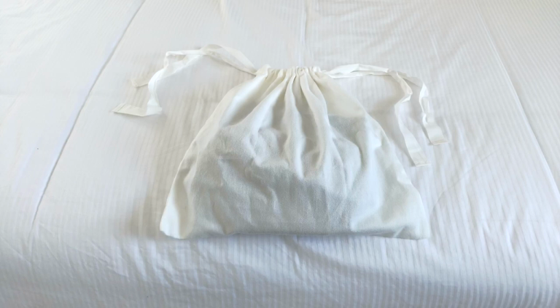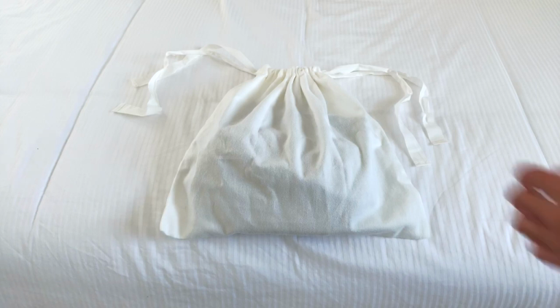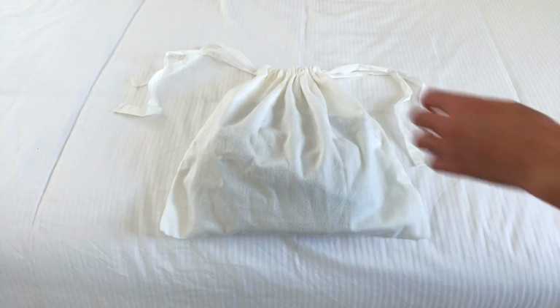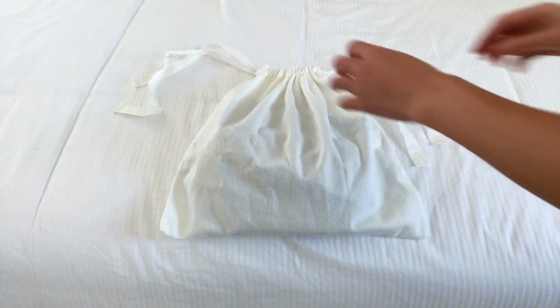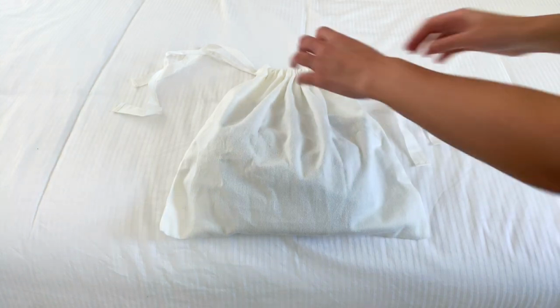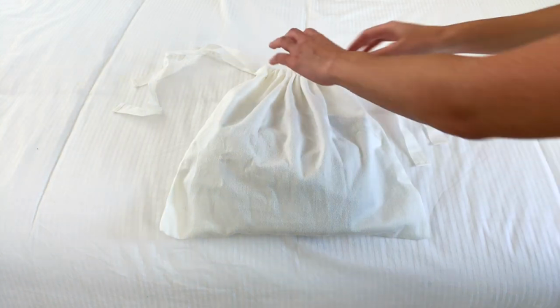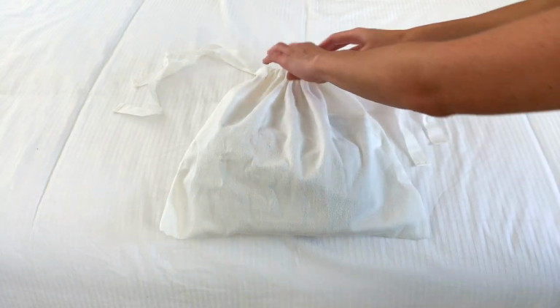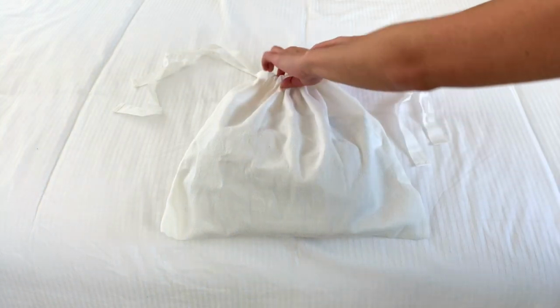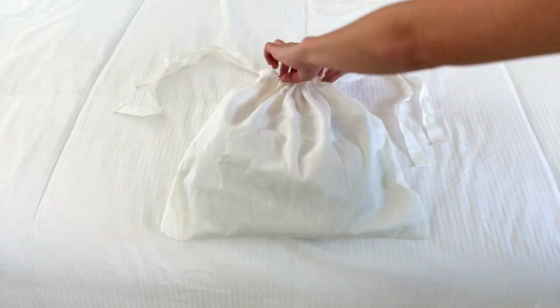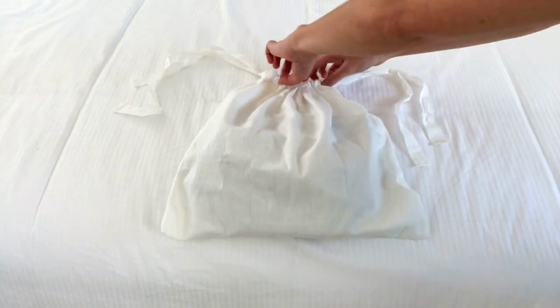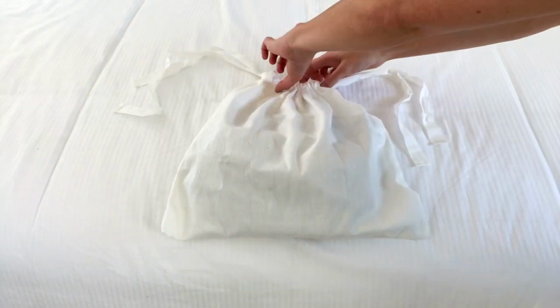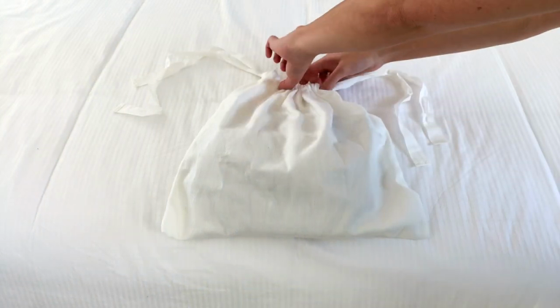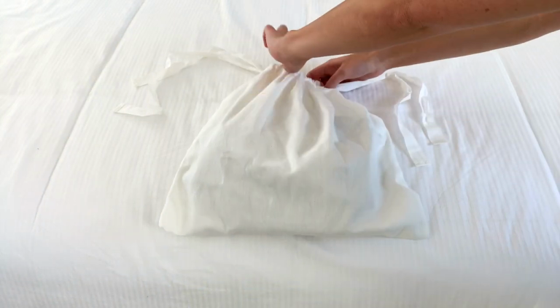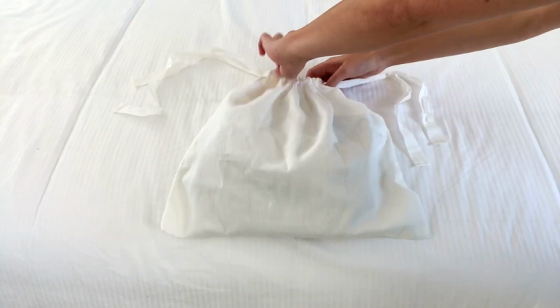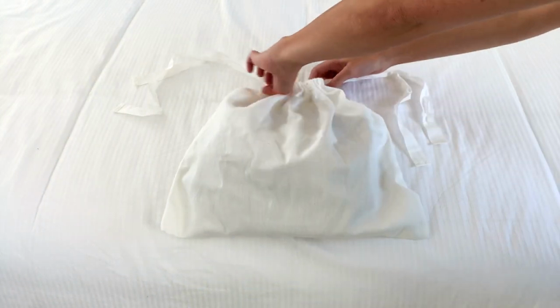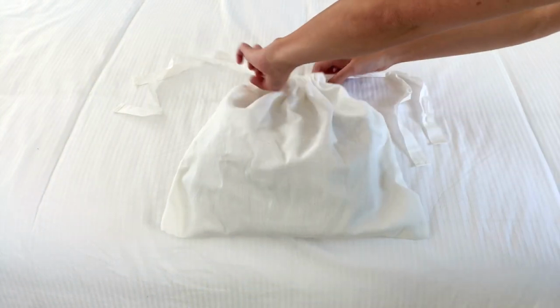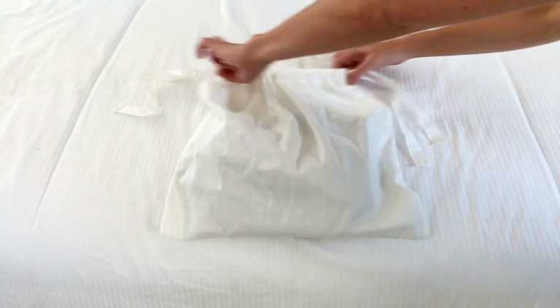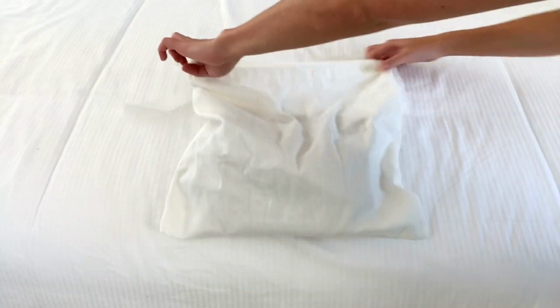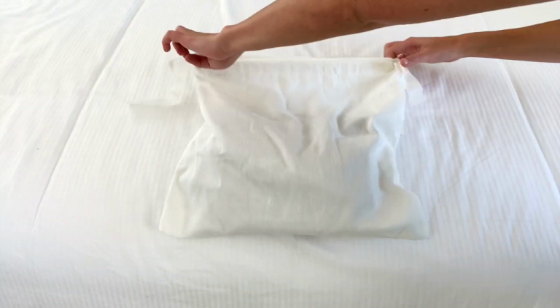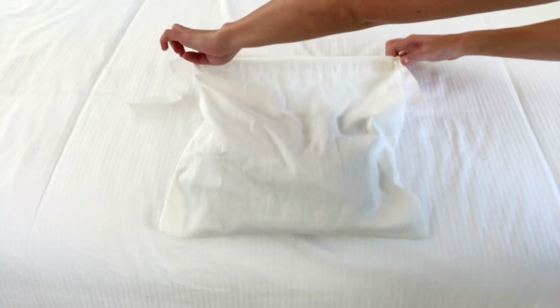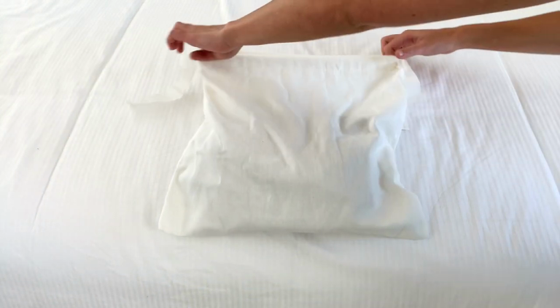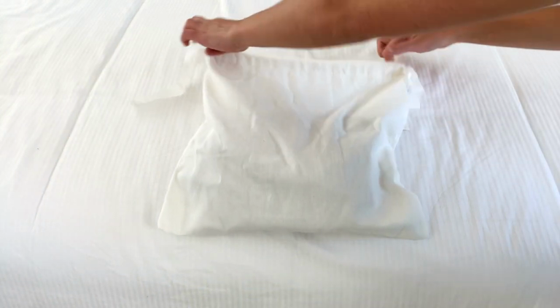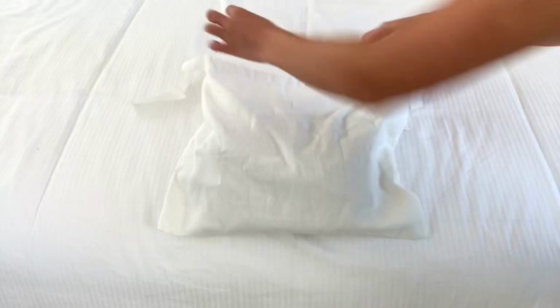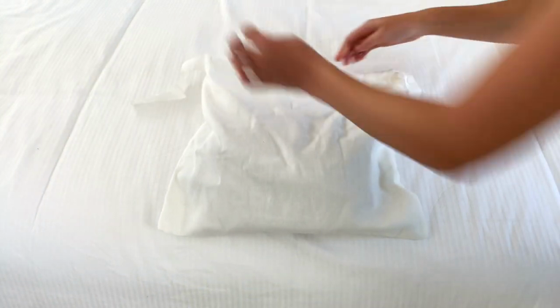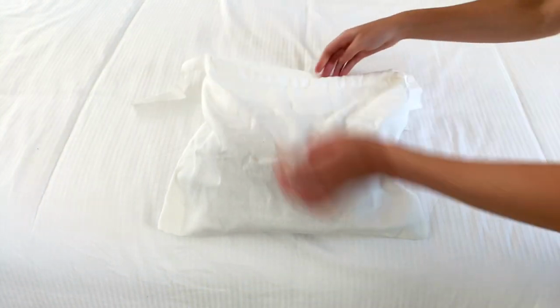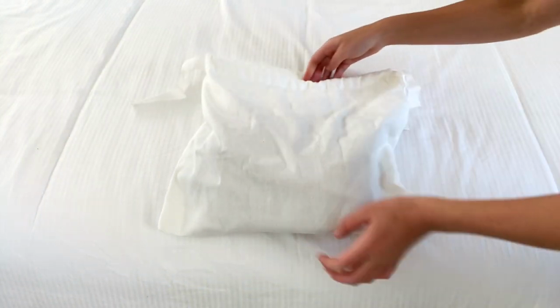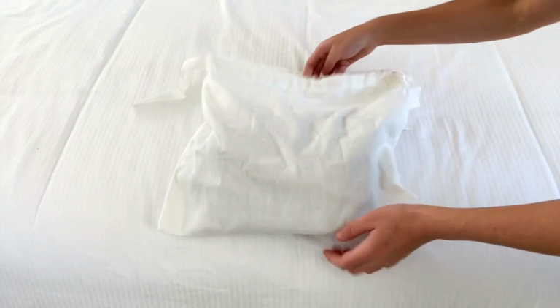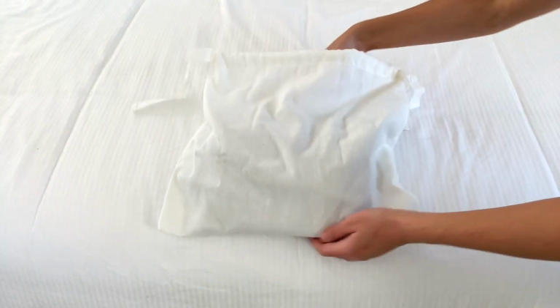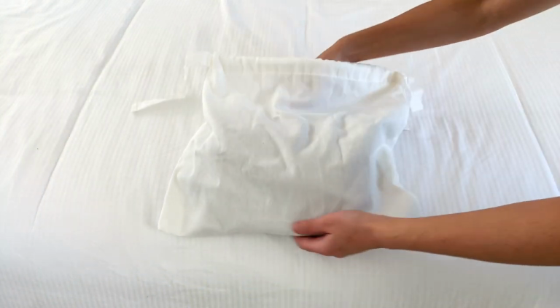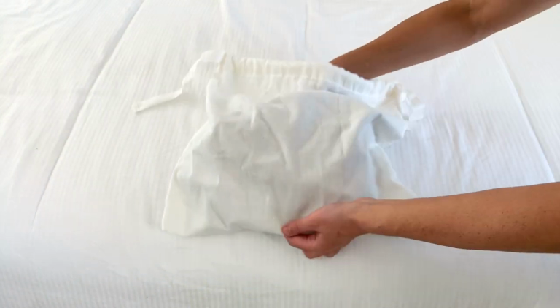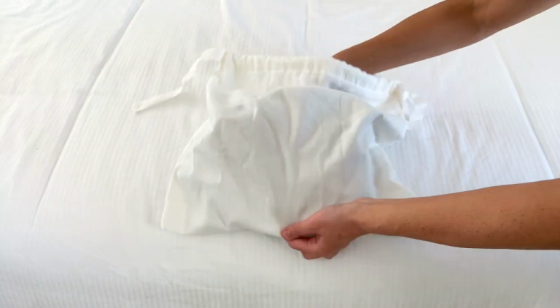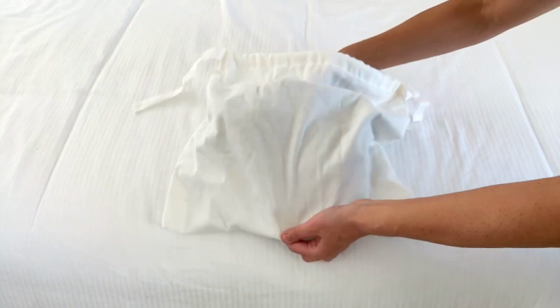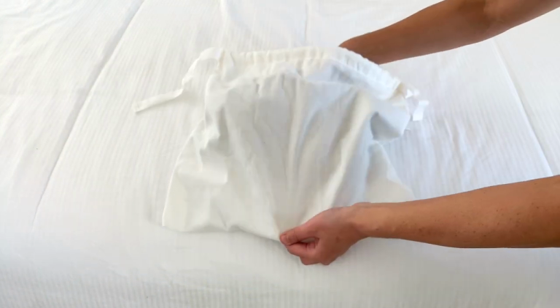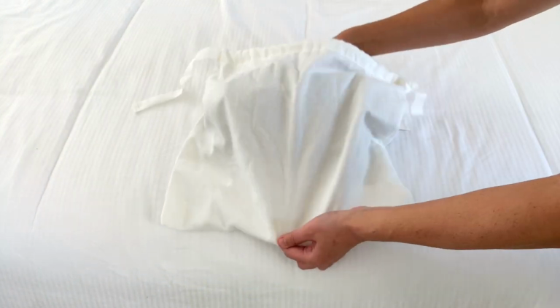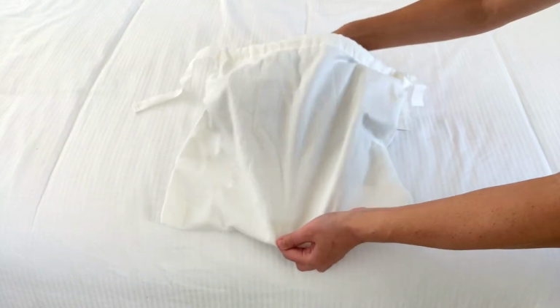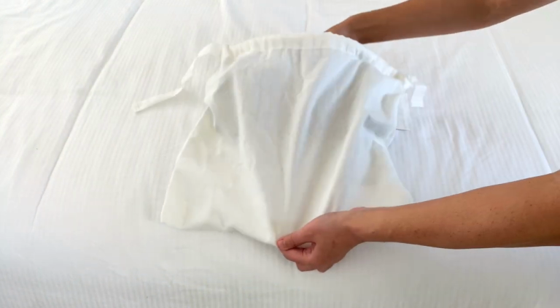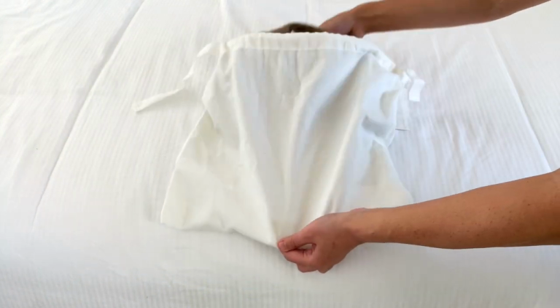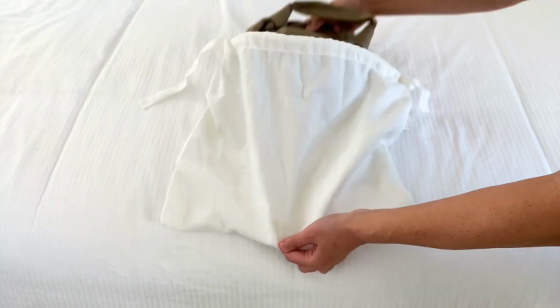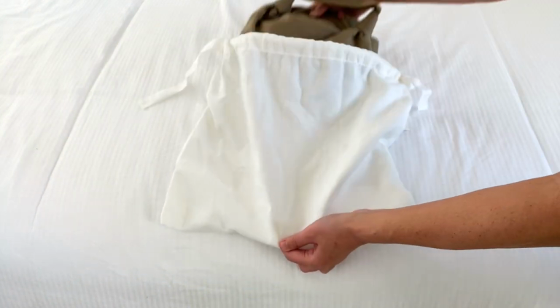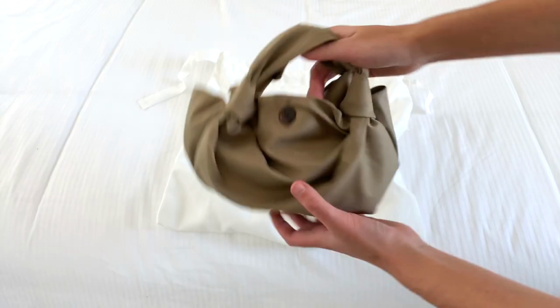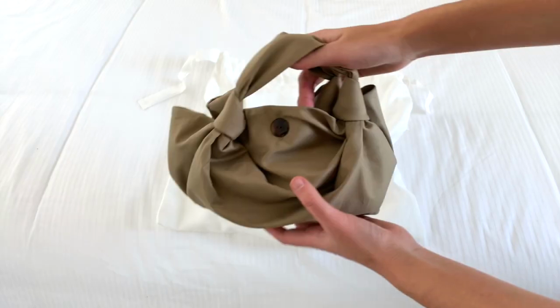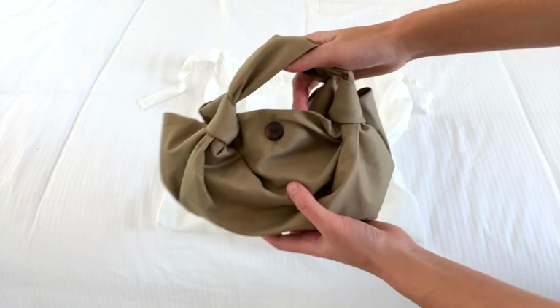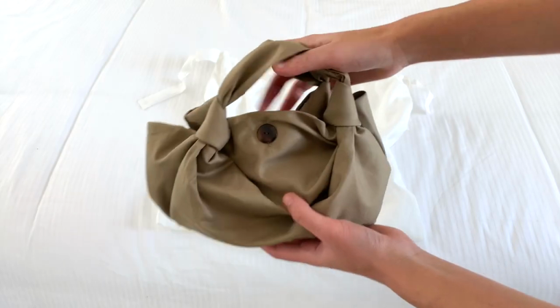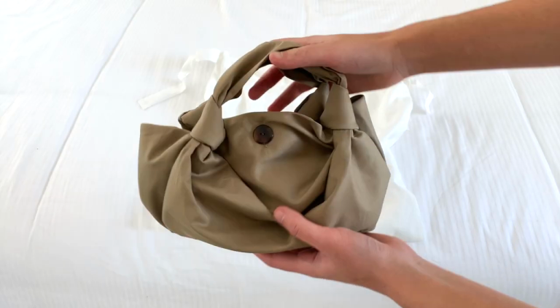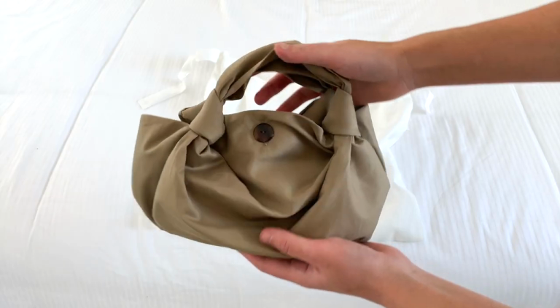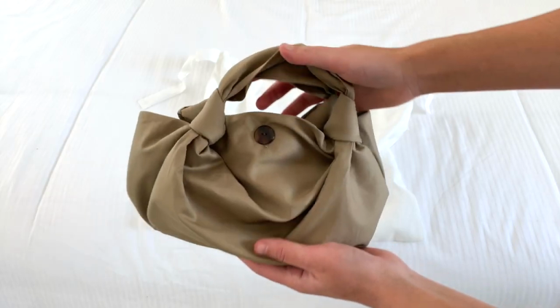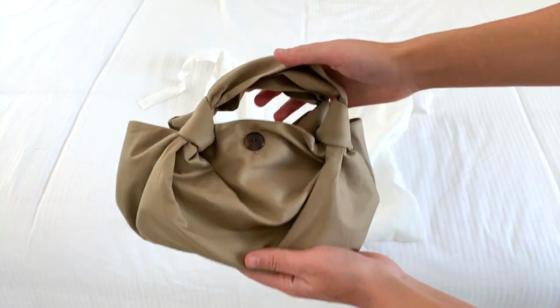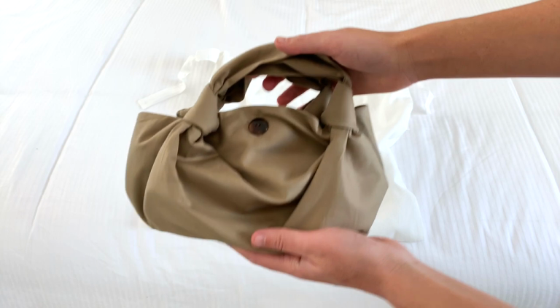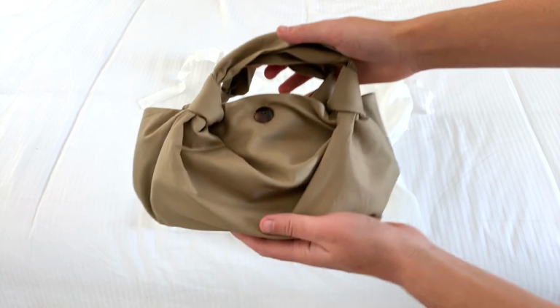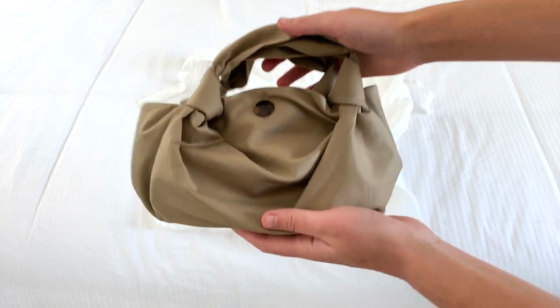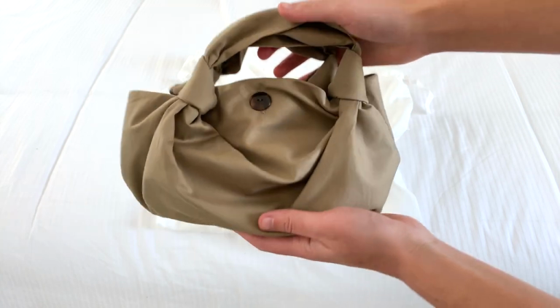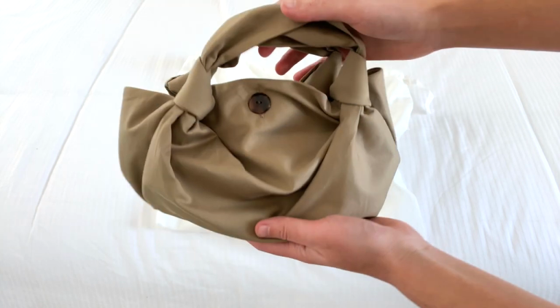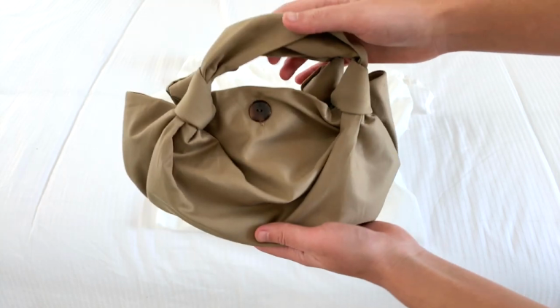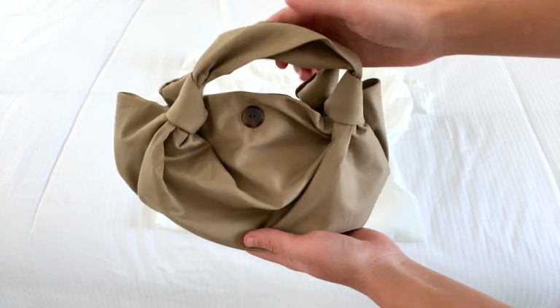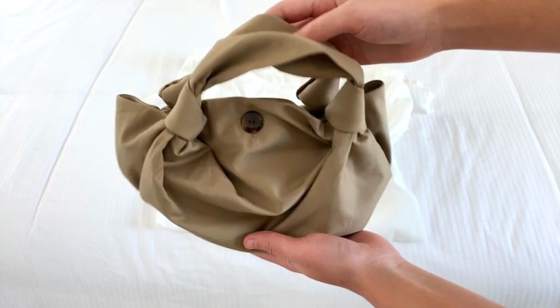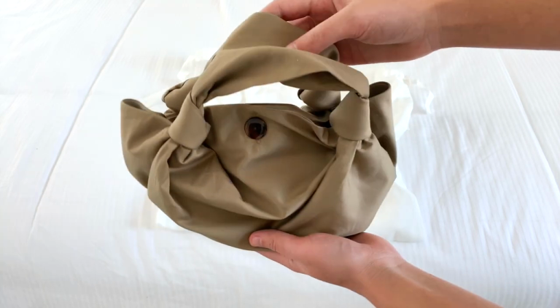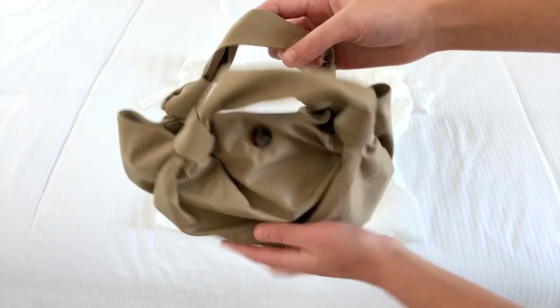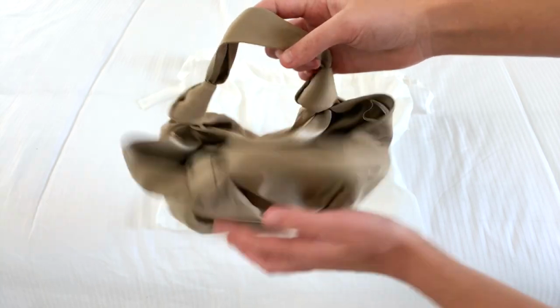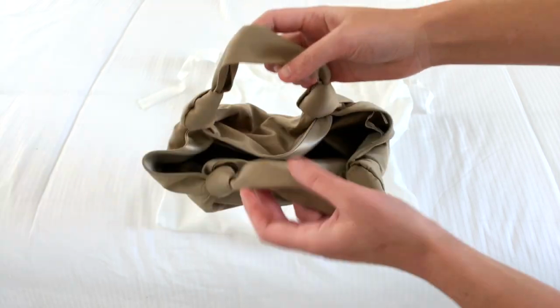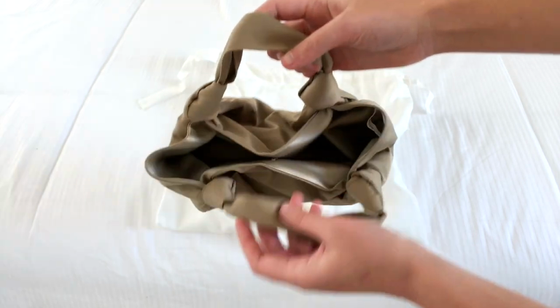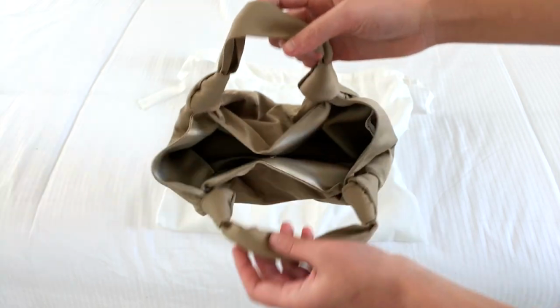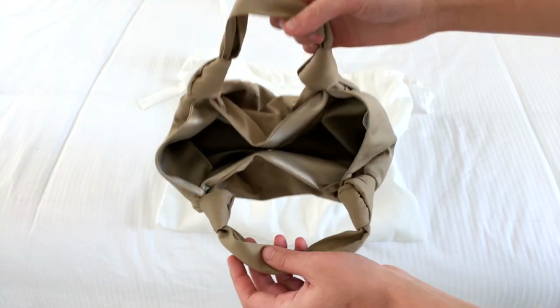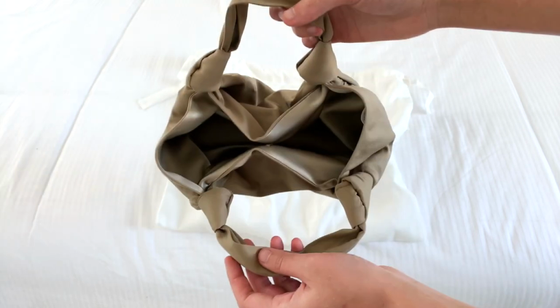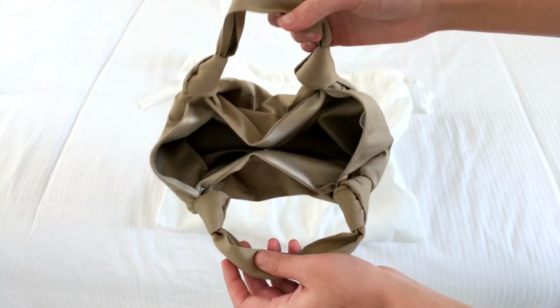At the risk of sounding braggy or bratty, I finally did it. I bought a bag from The Row.